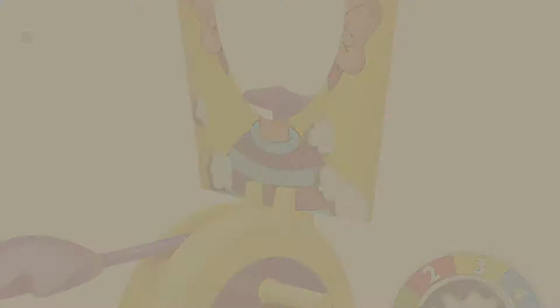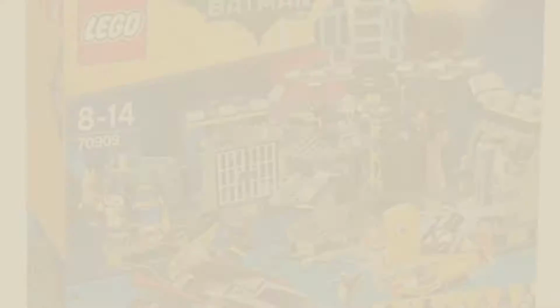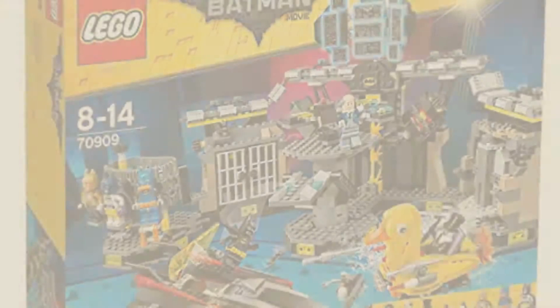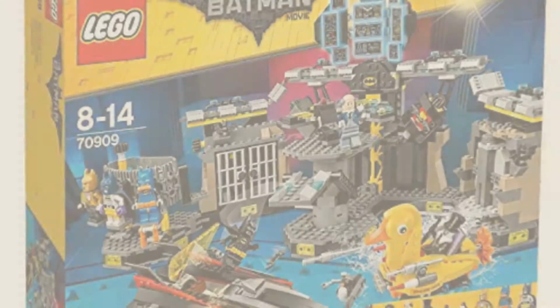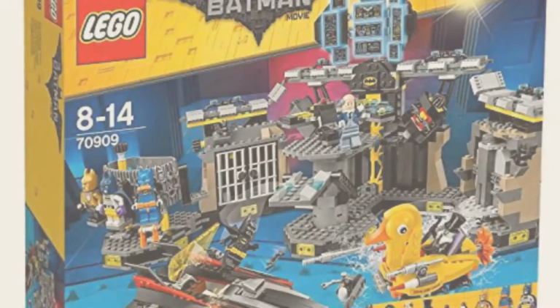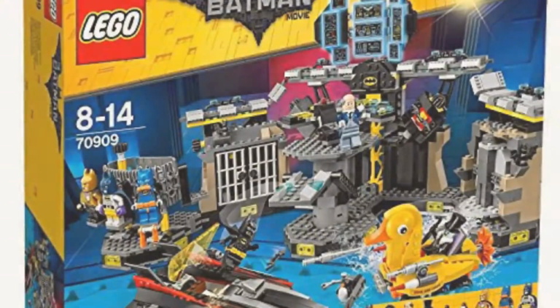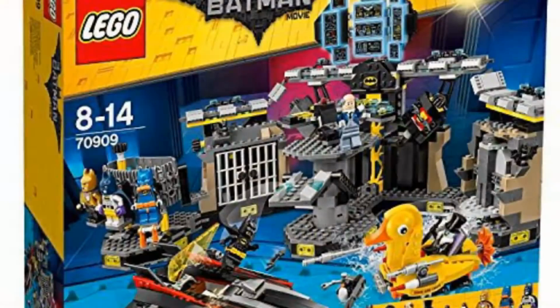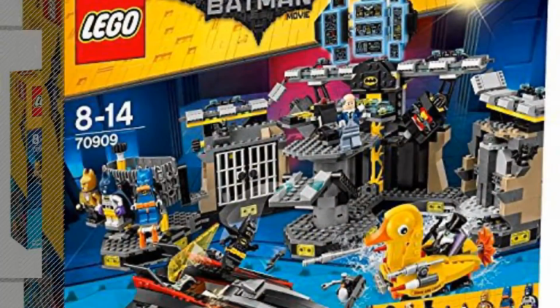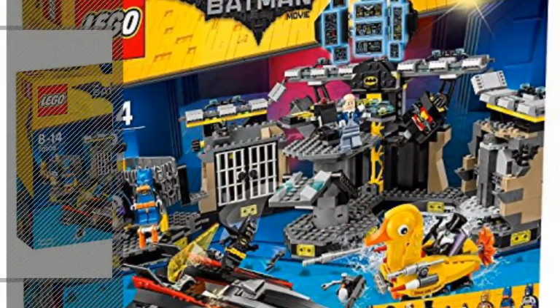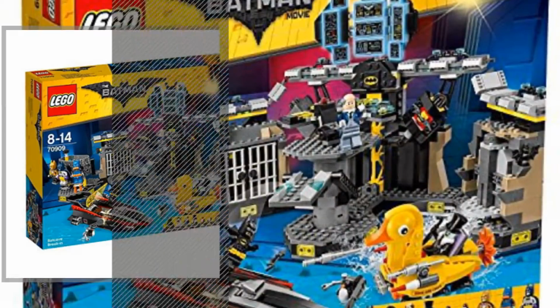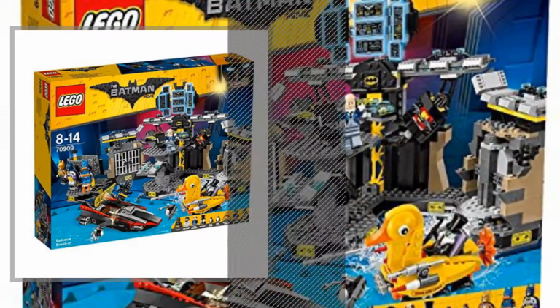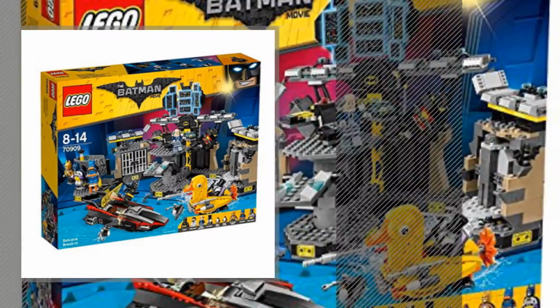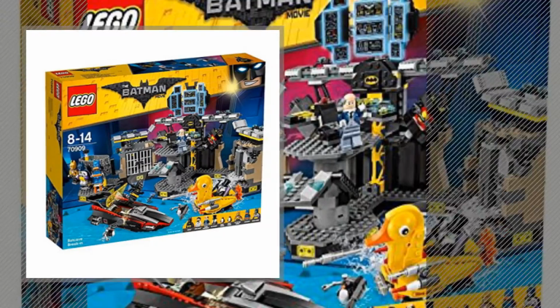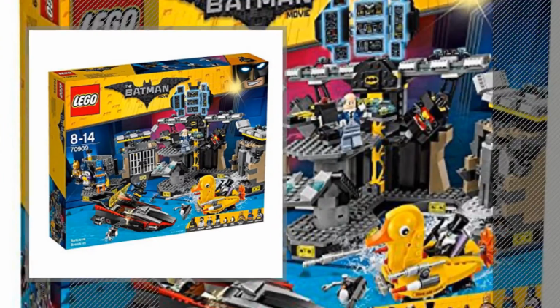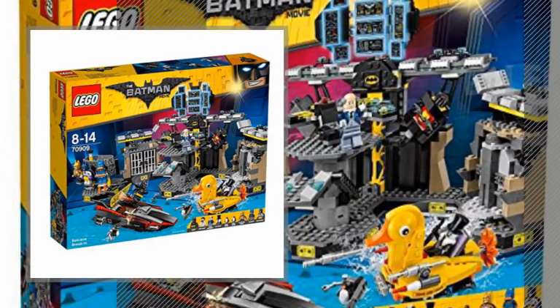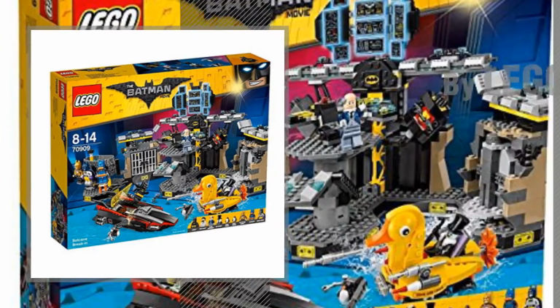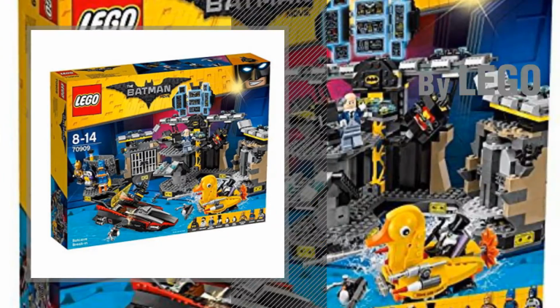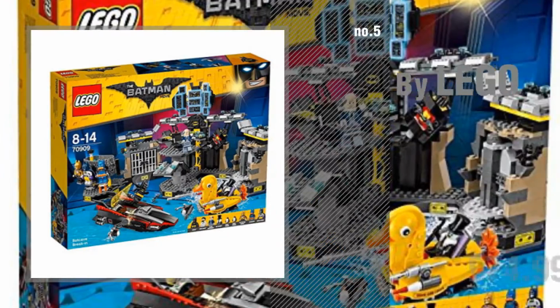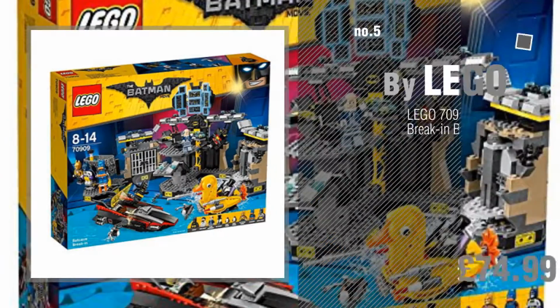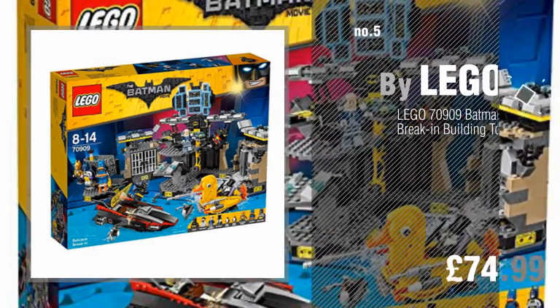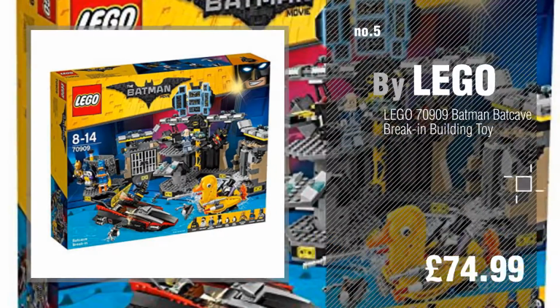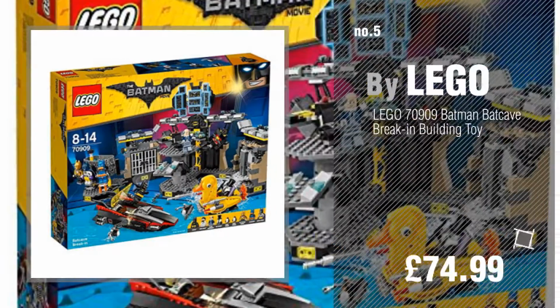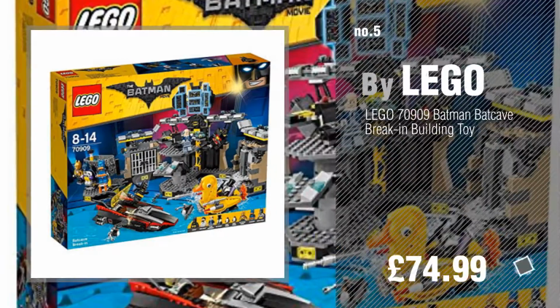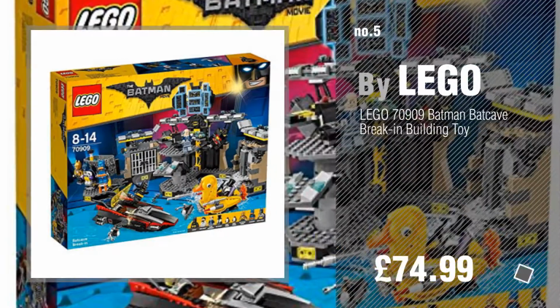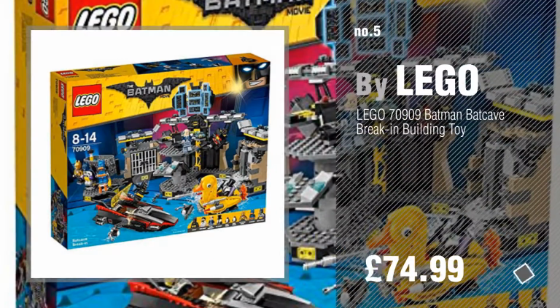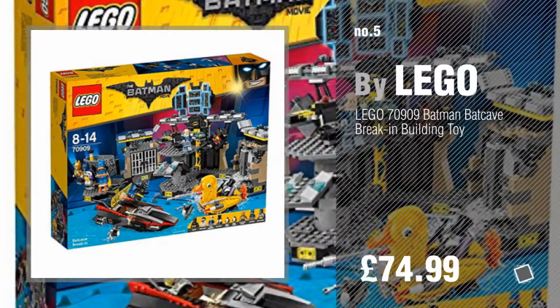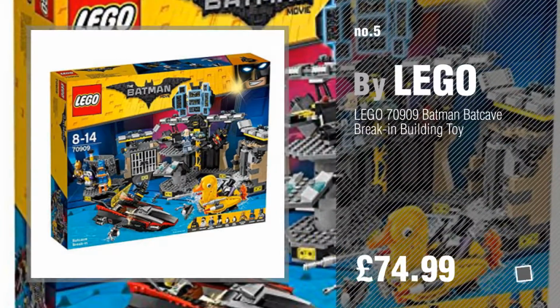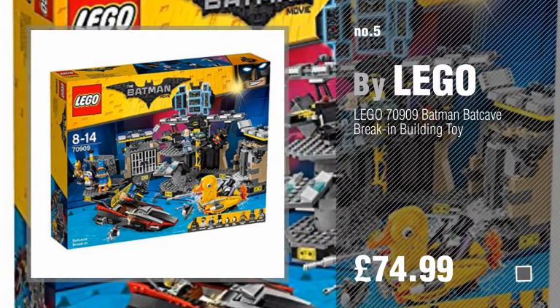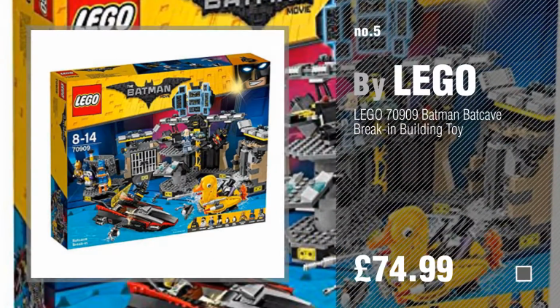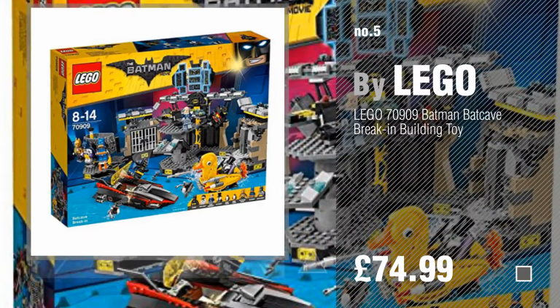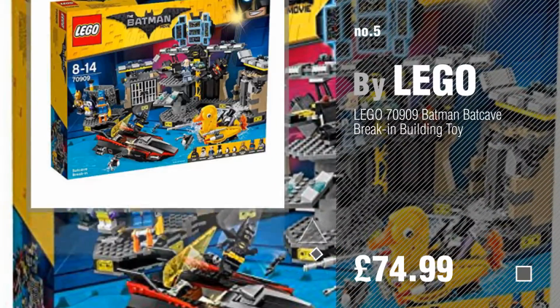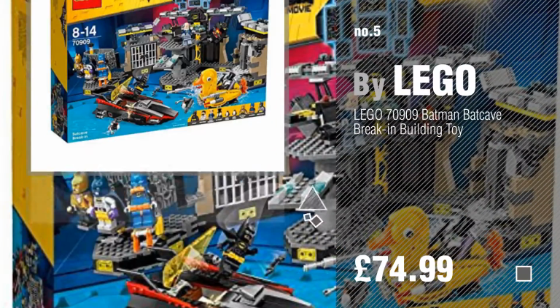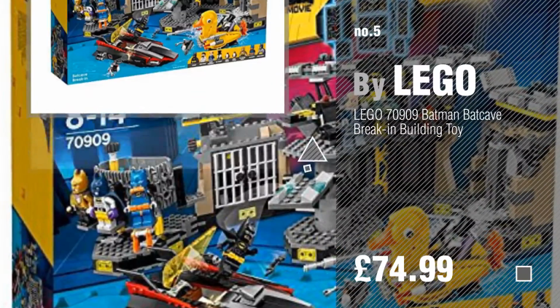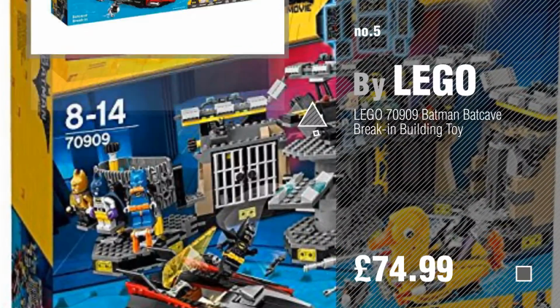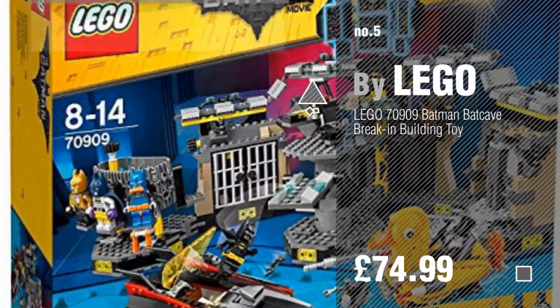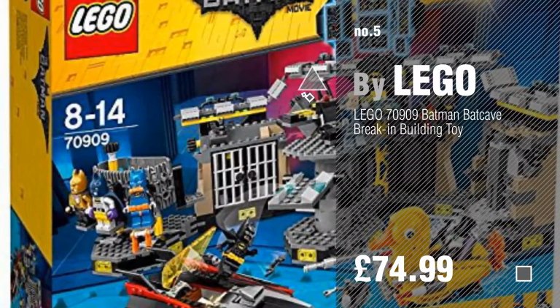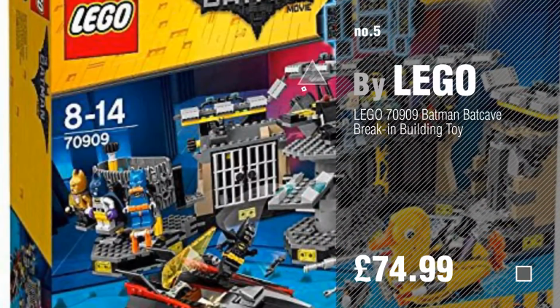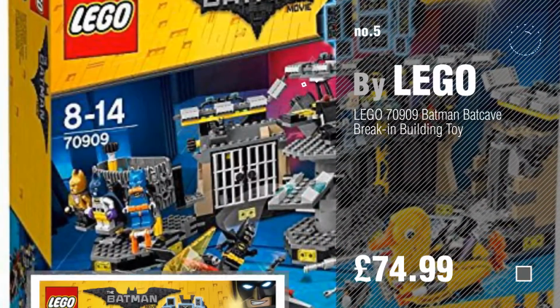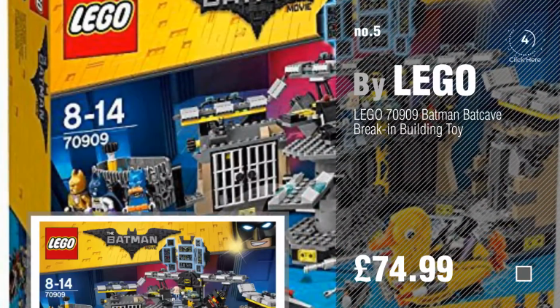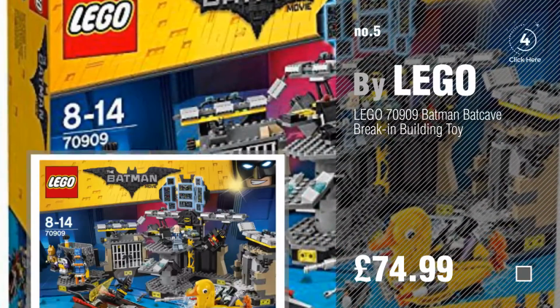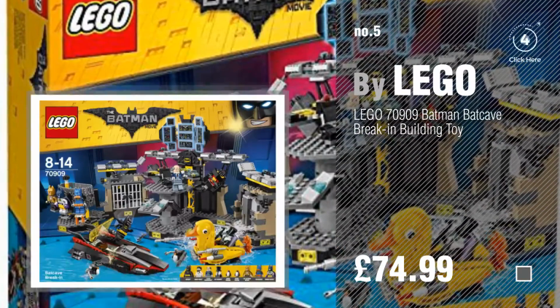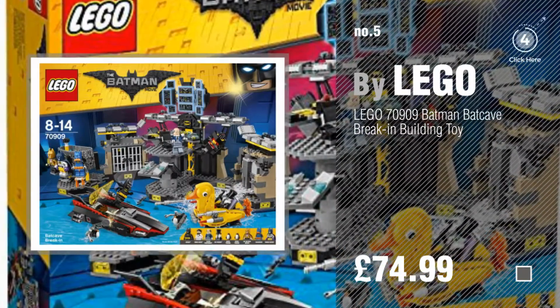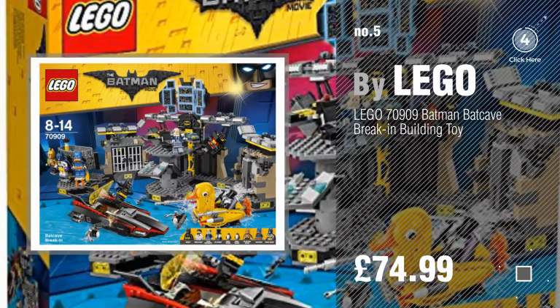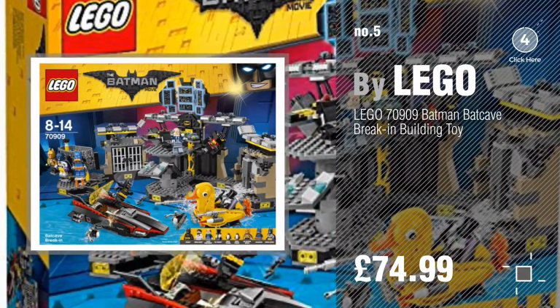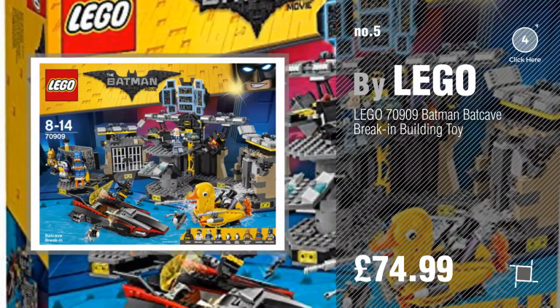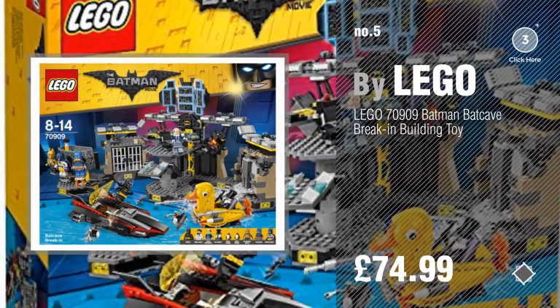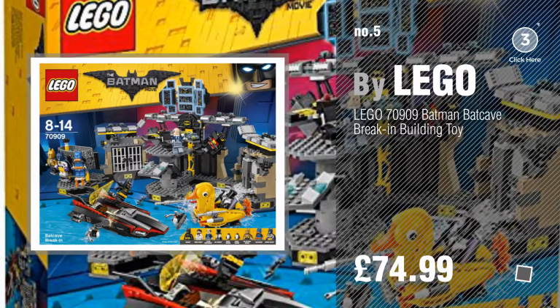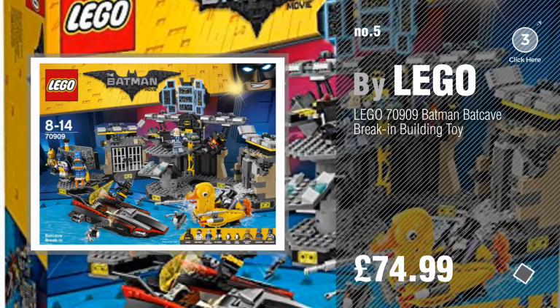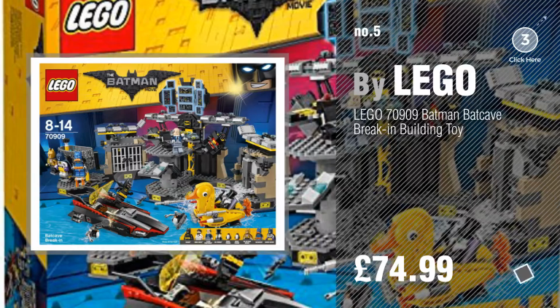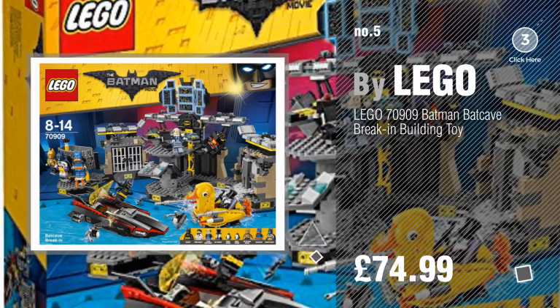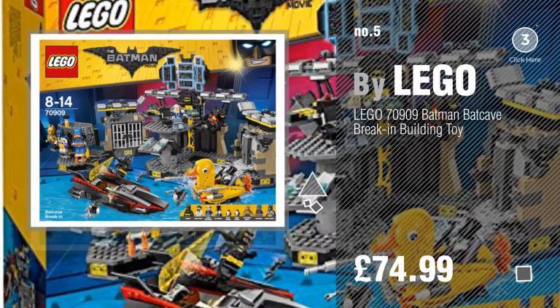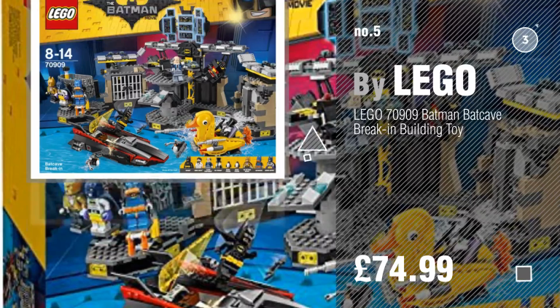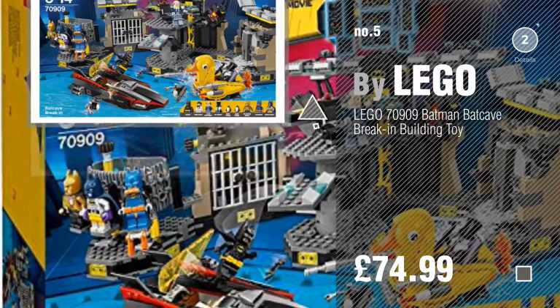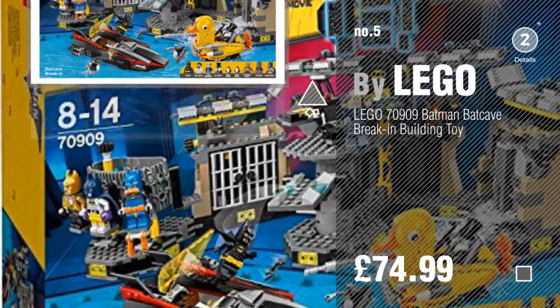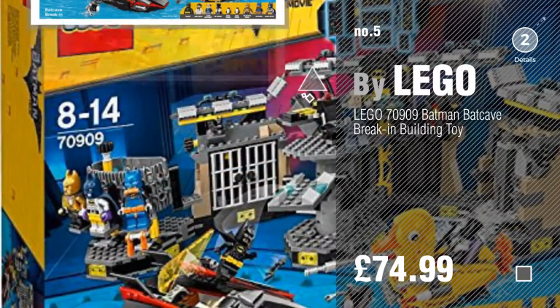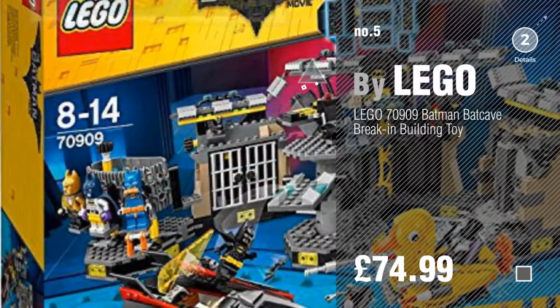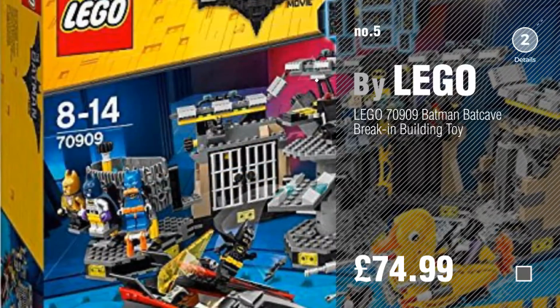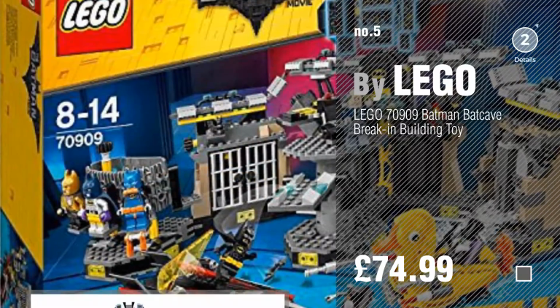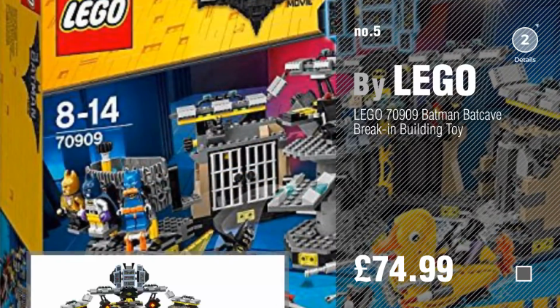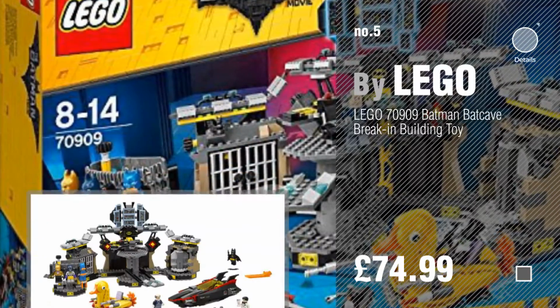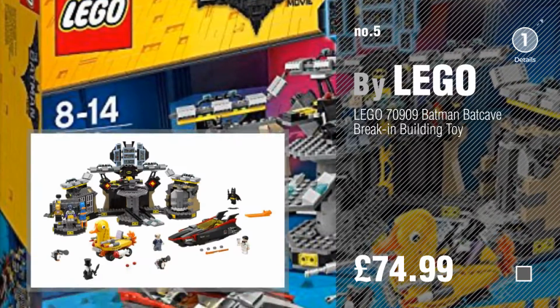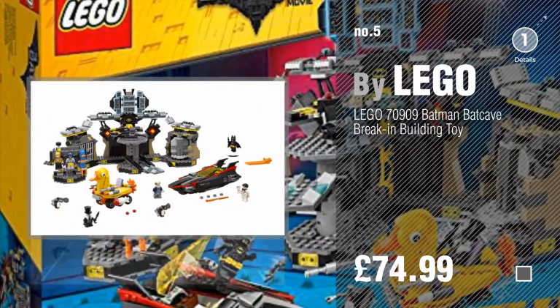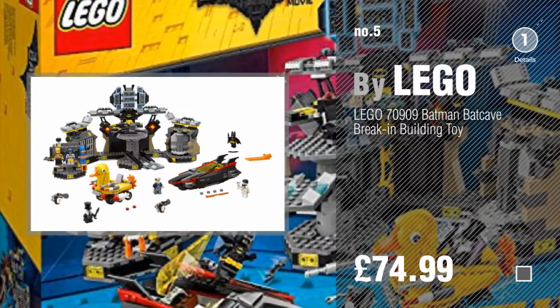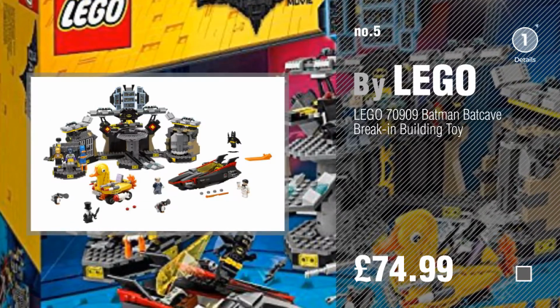Number 5 by Lego. Find these Toys R Us at up to 70% off by clicking the circle.